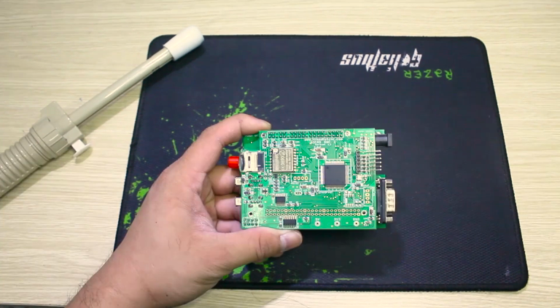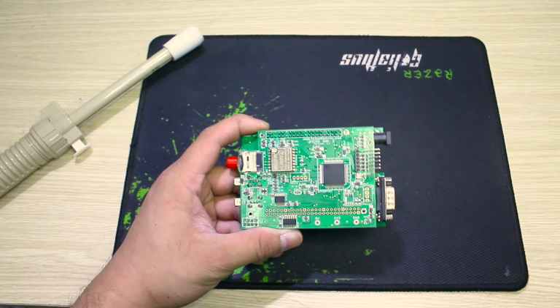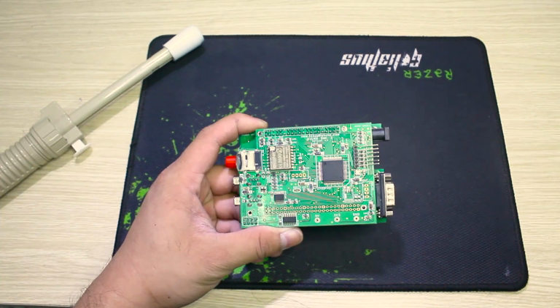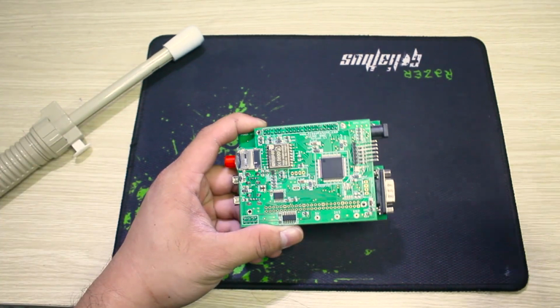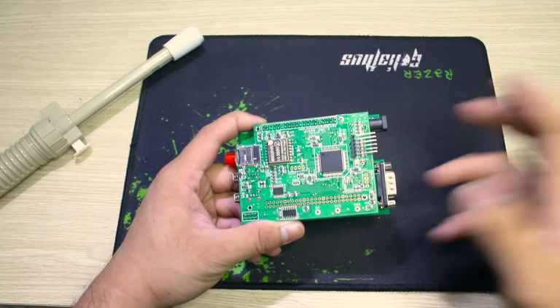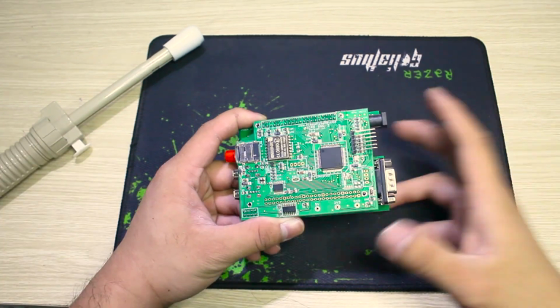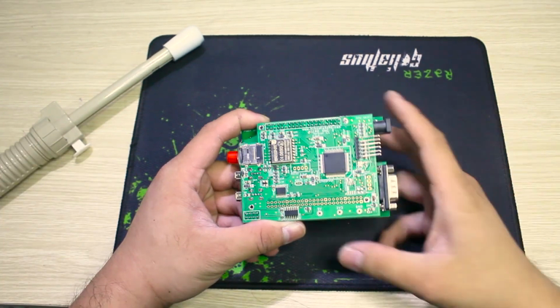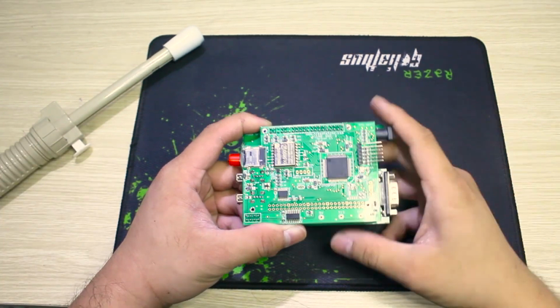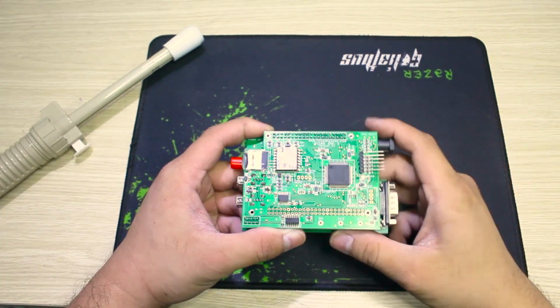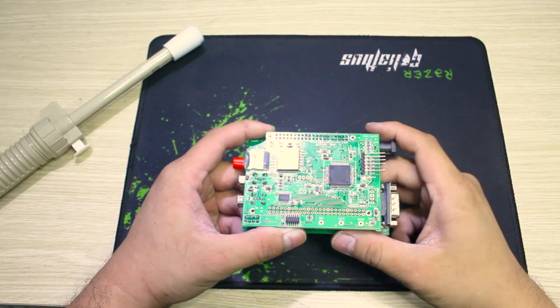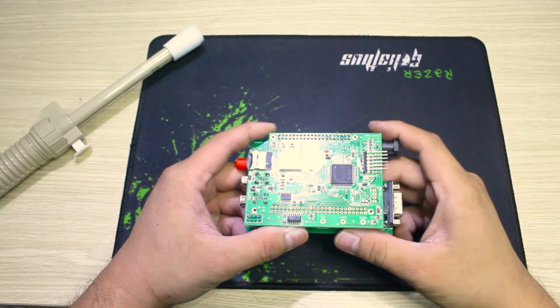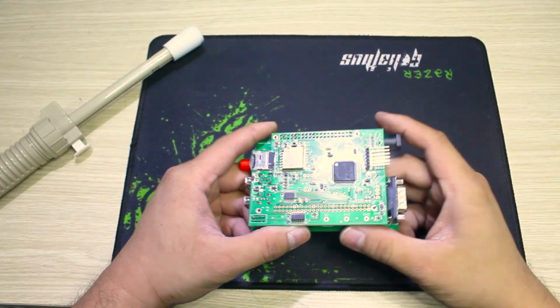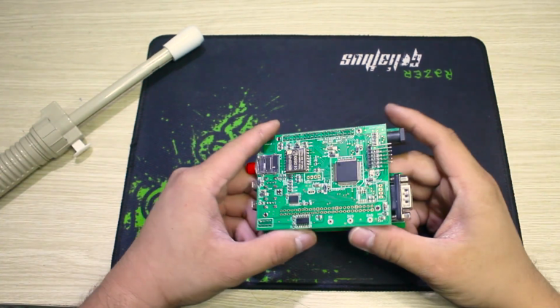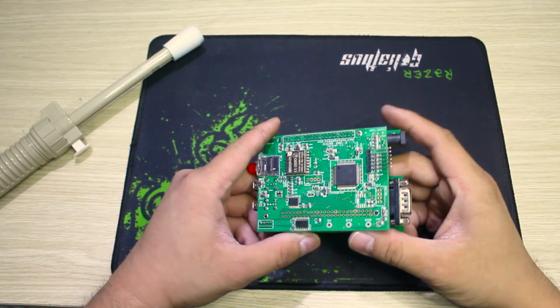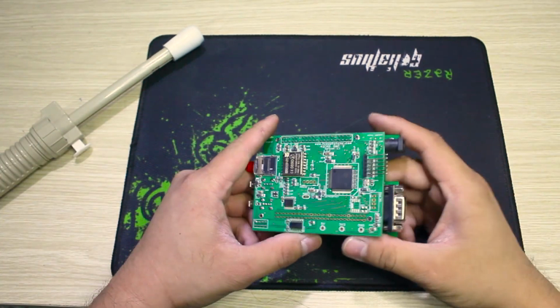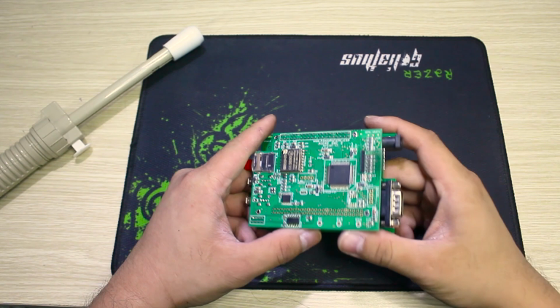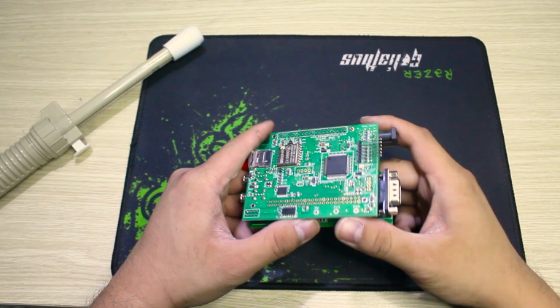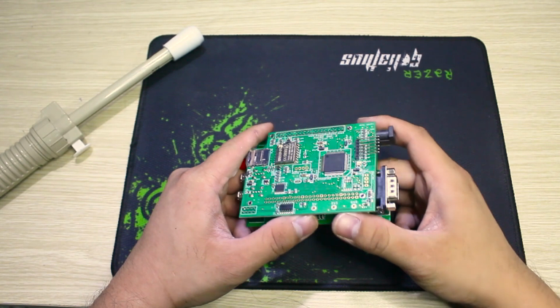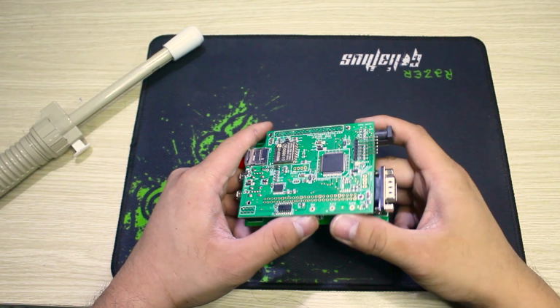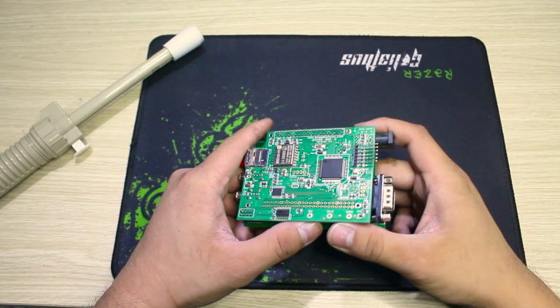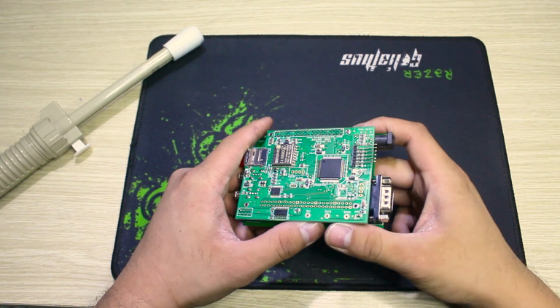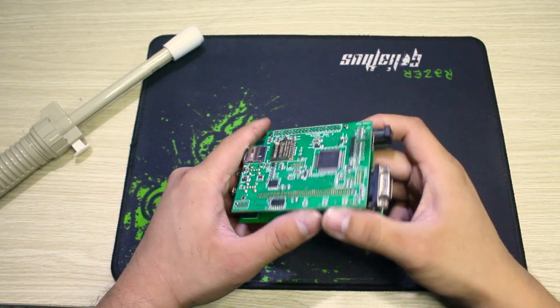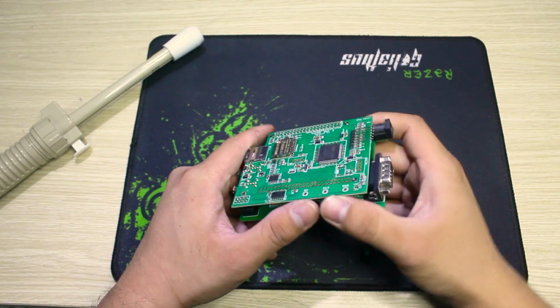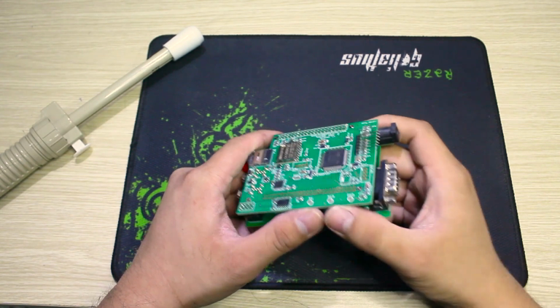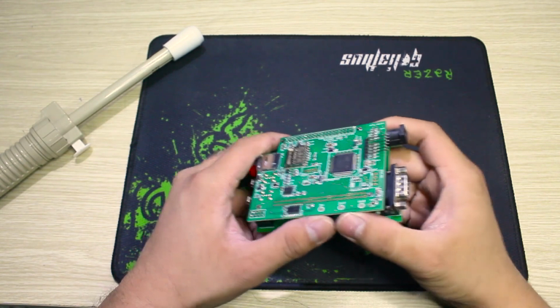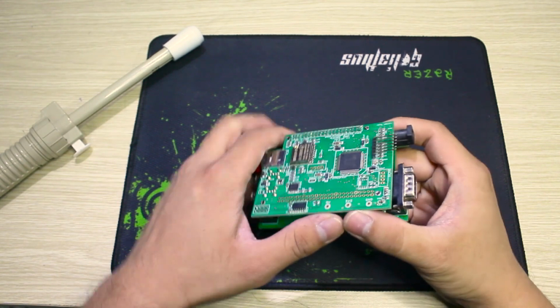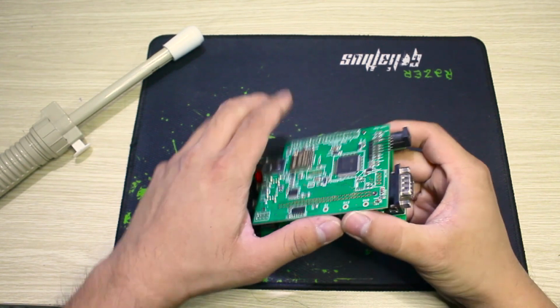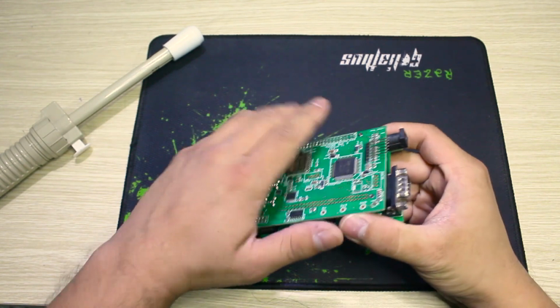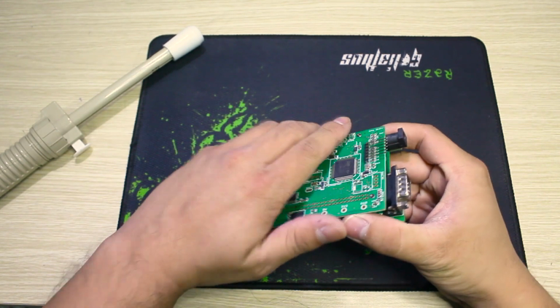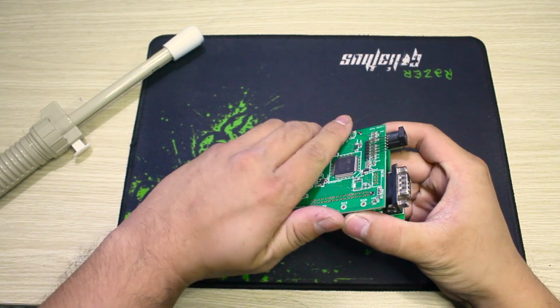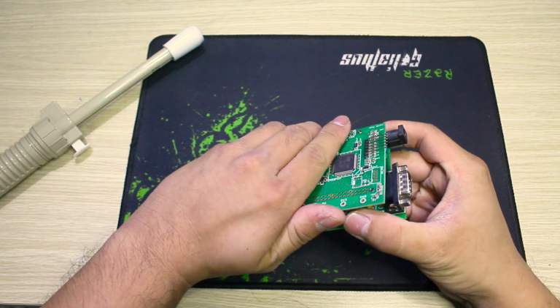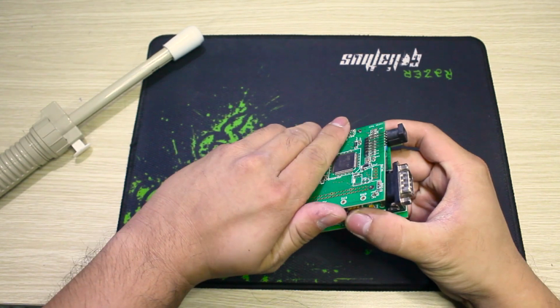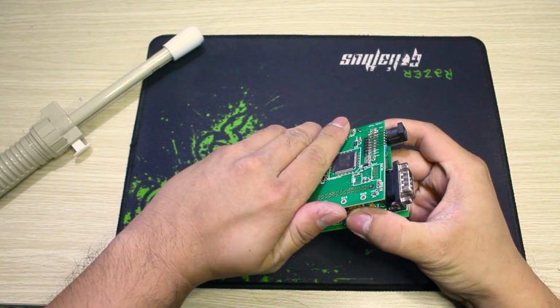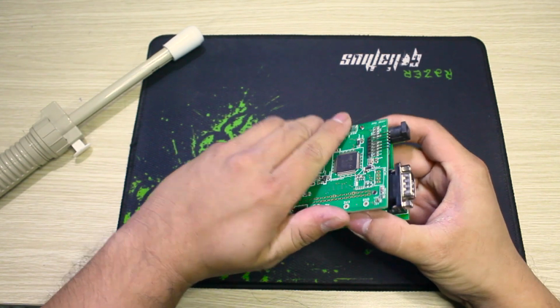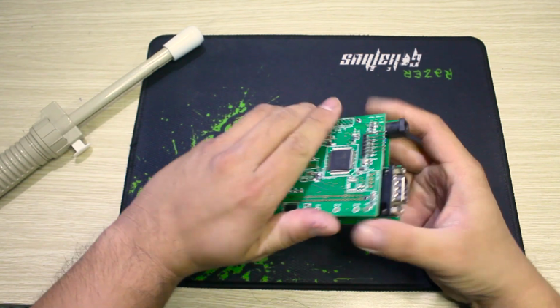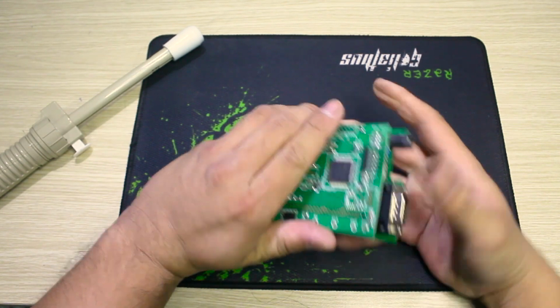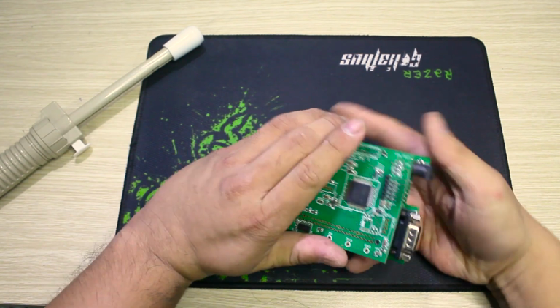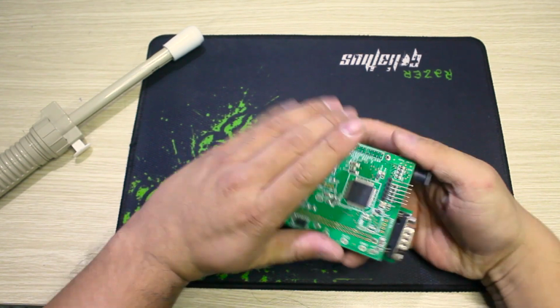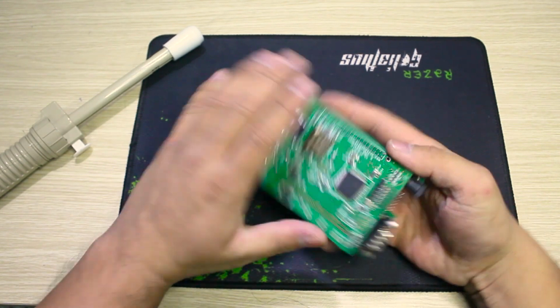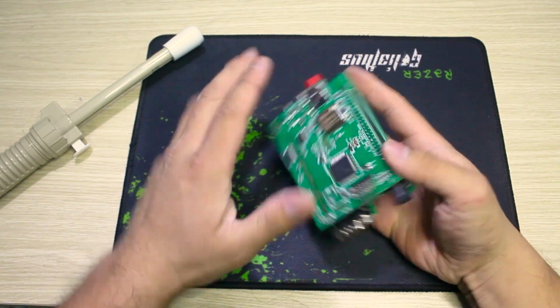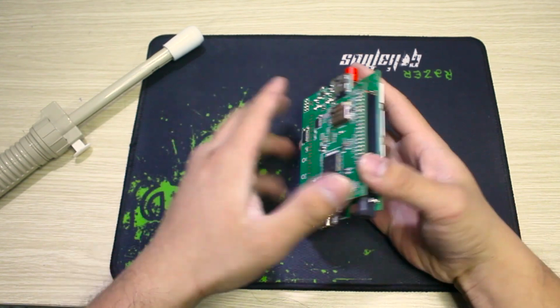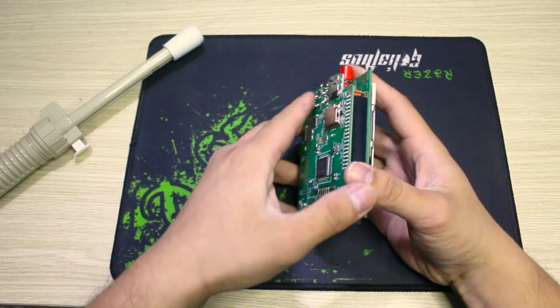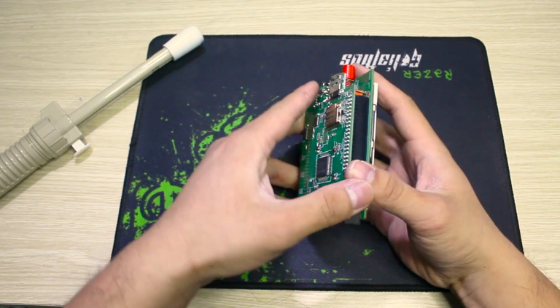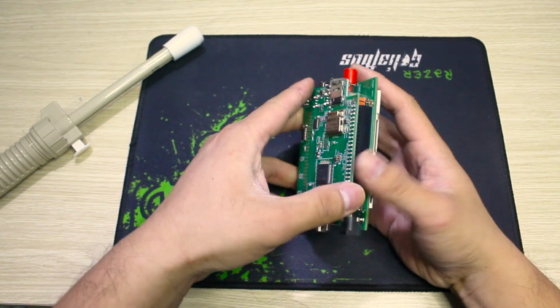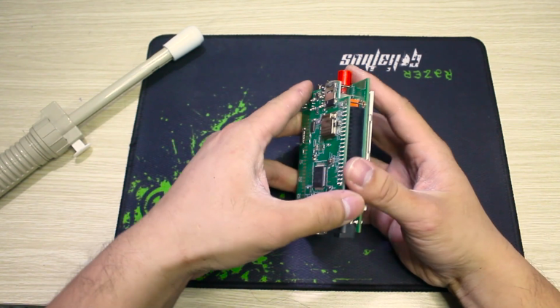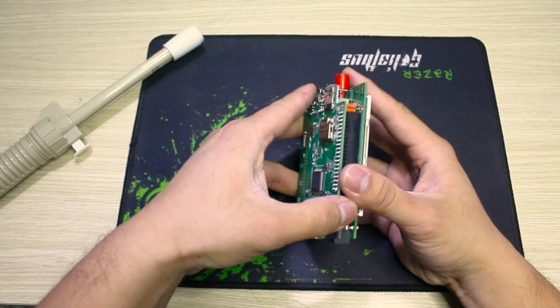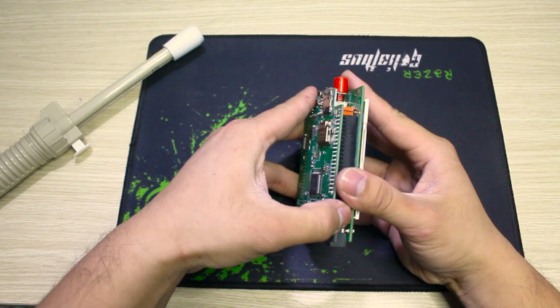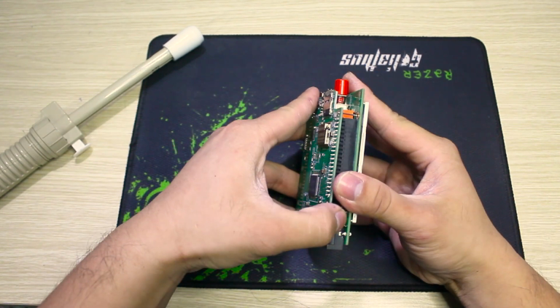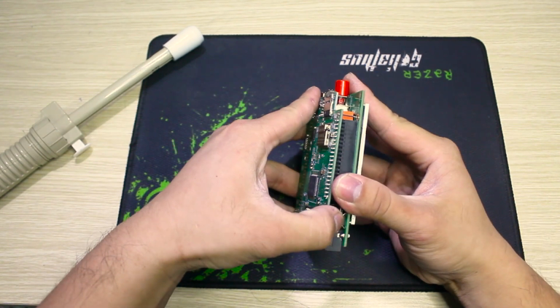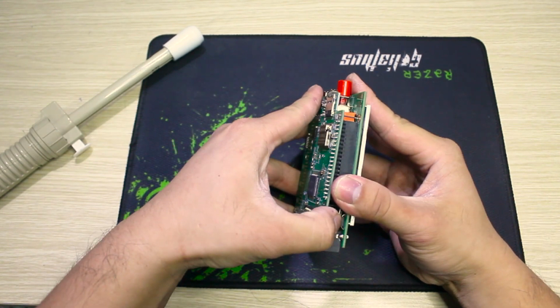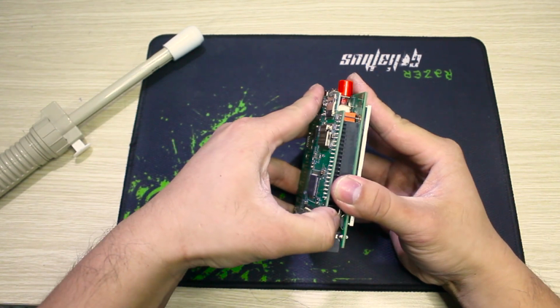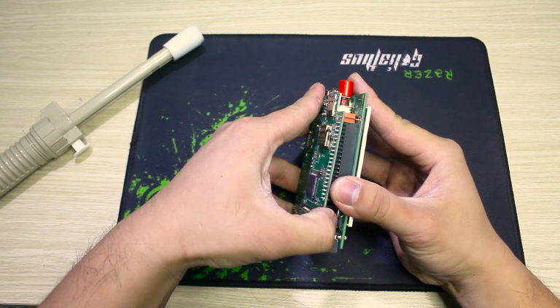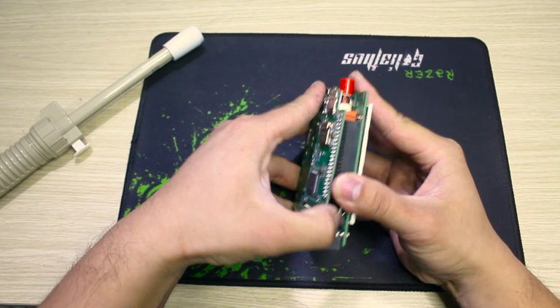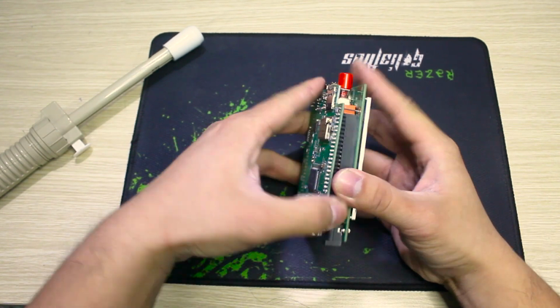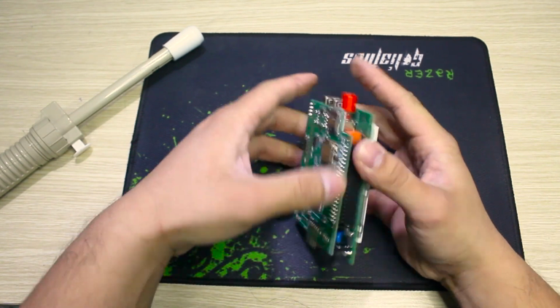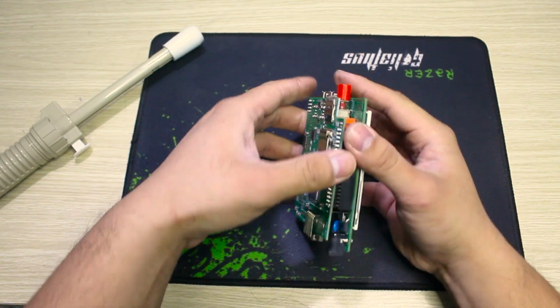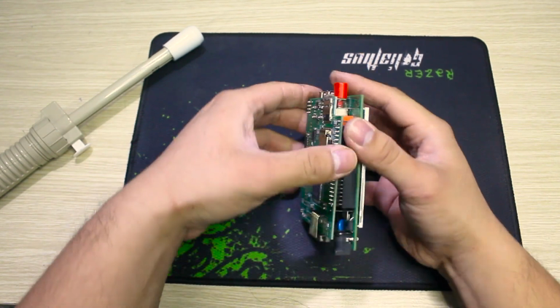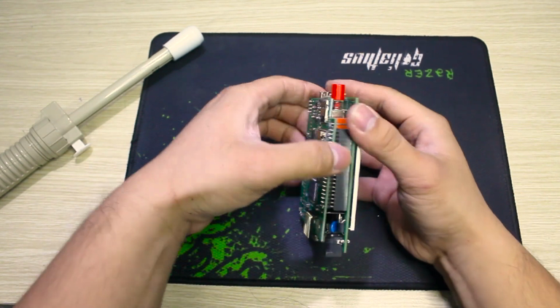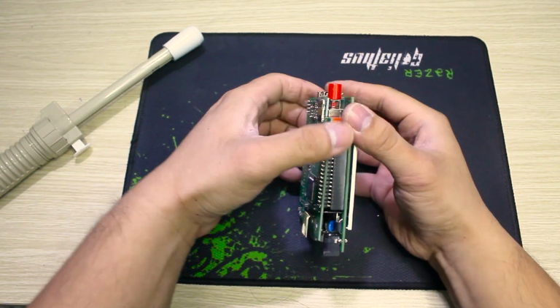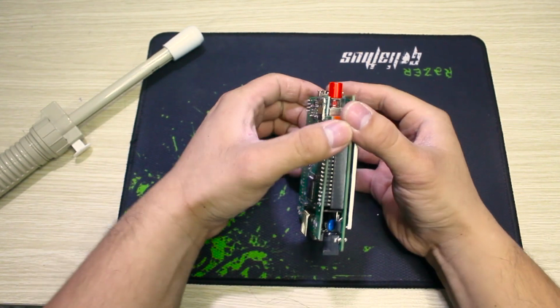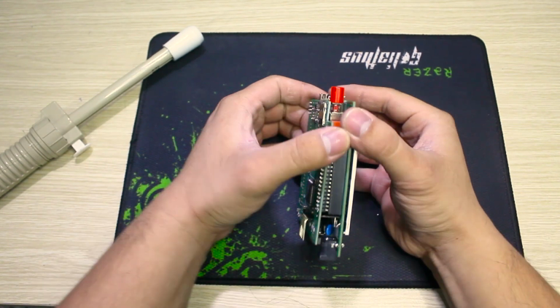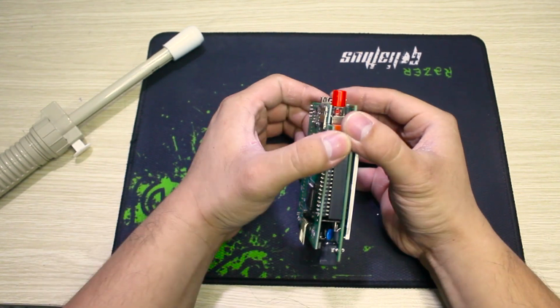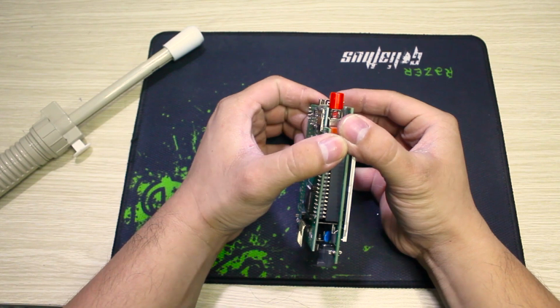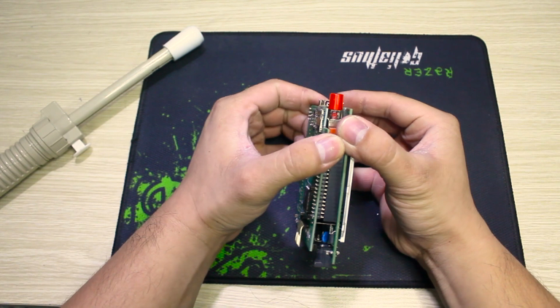And now we will remove it carefully. Really careful.